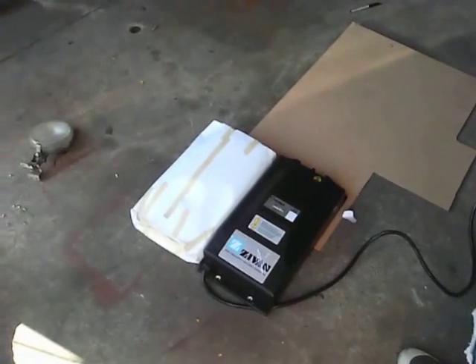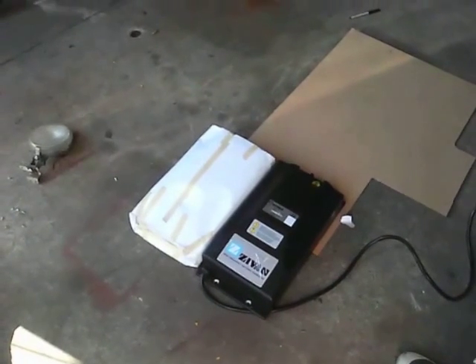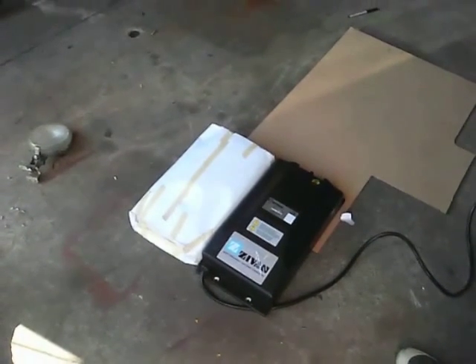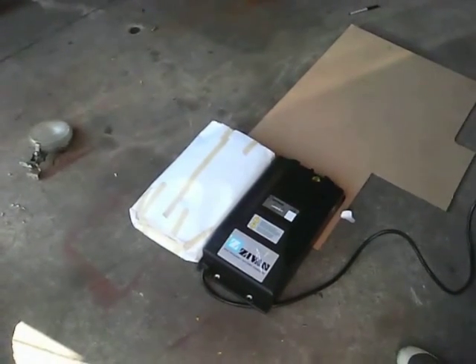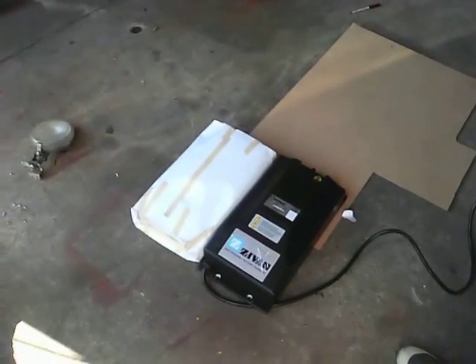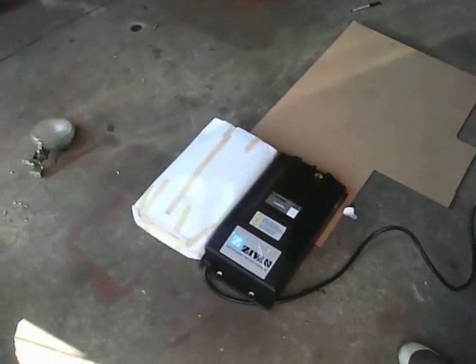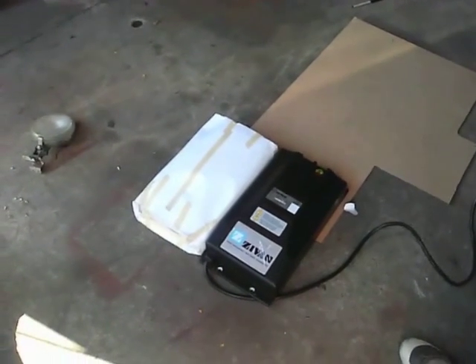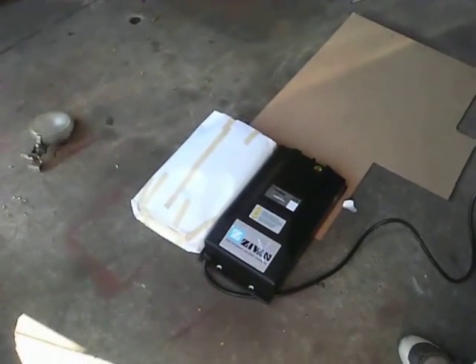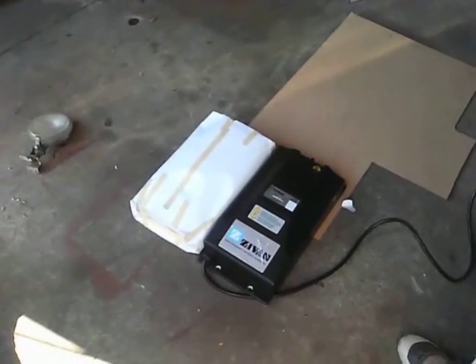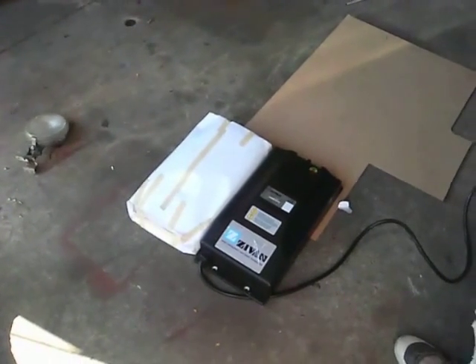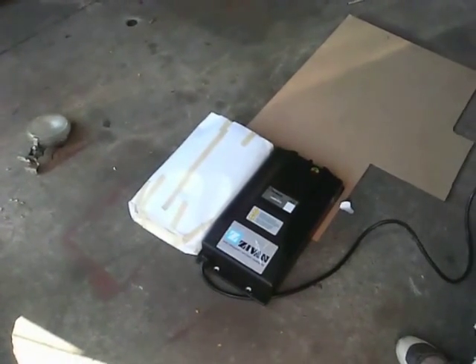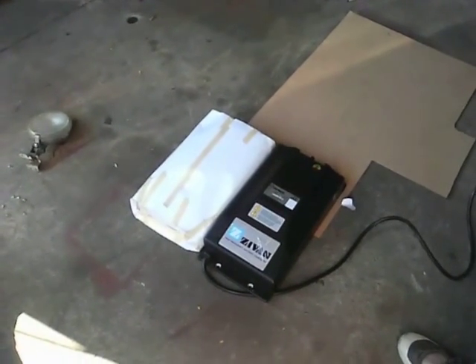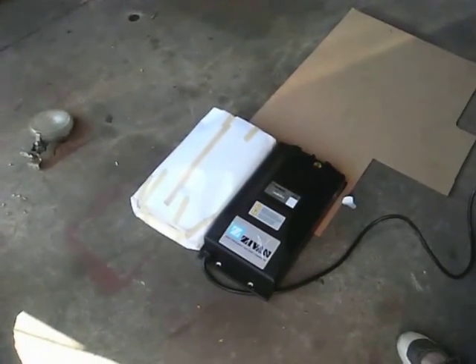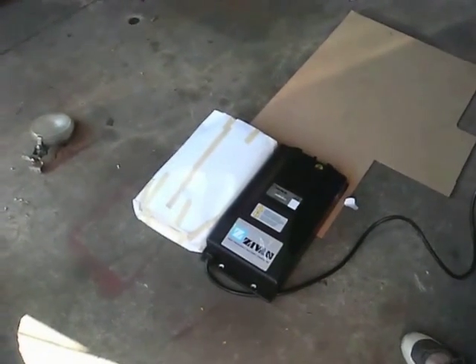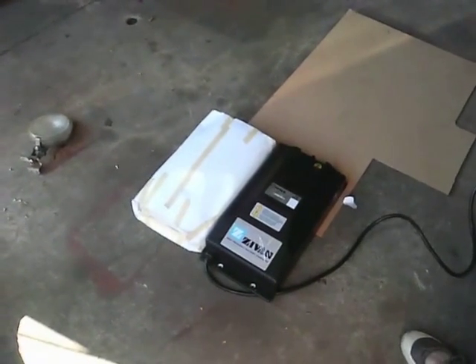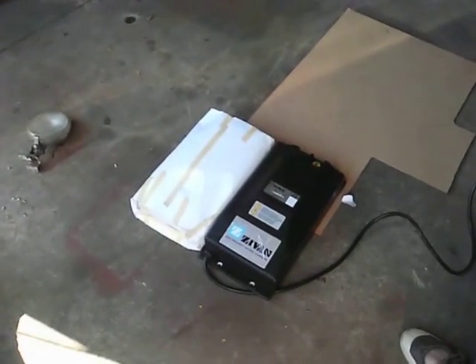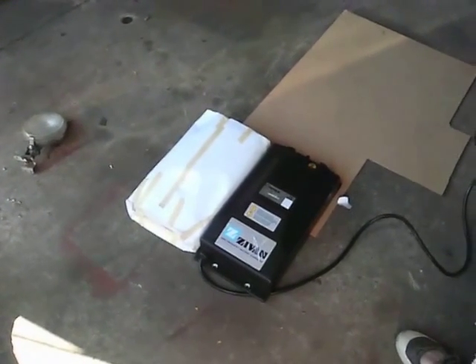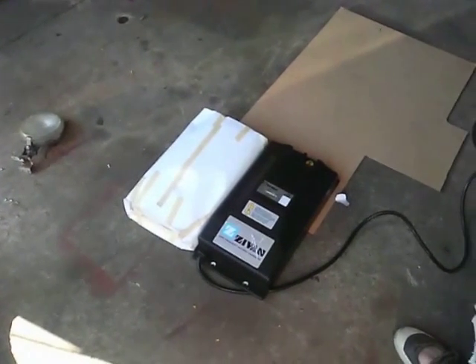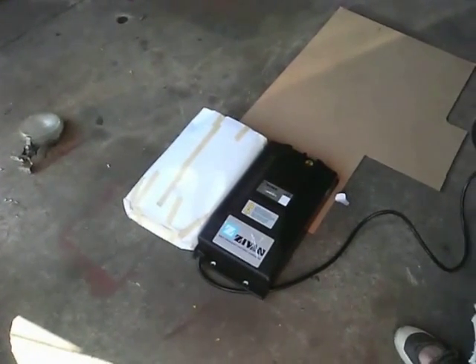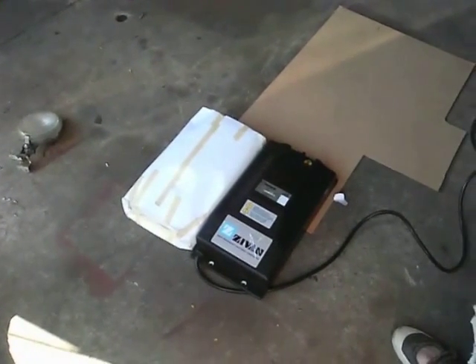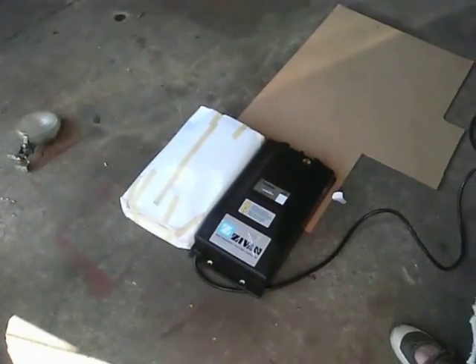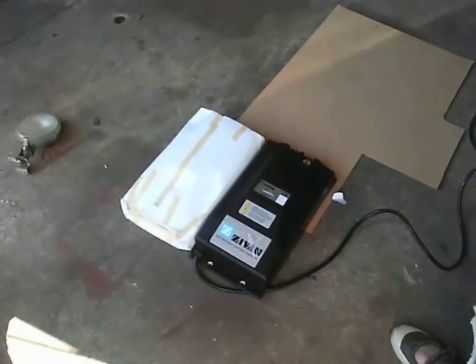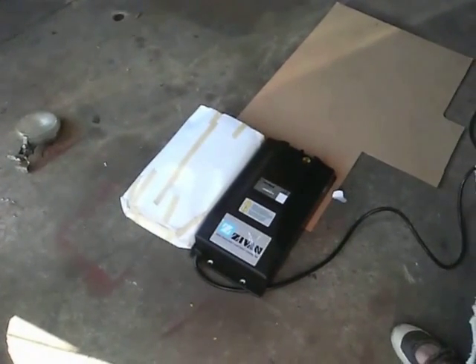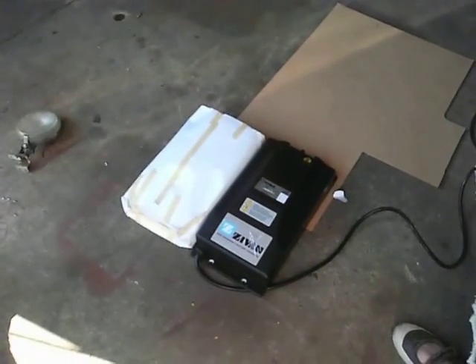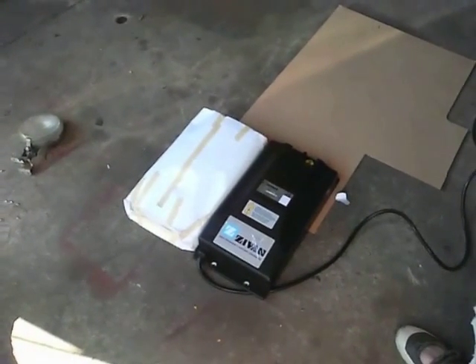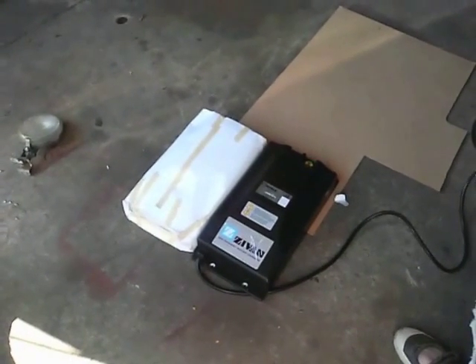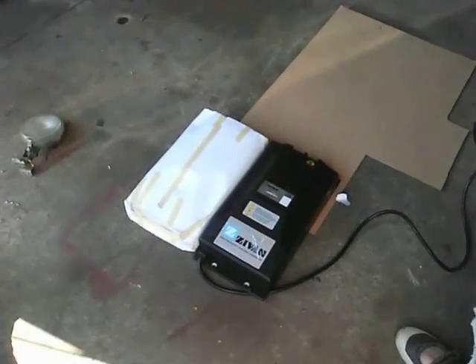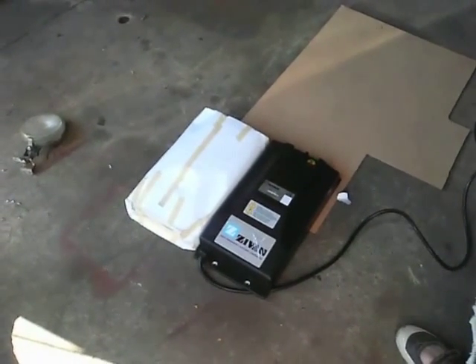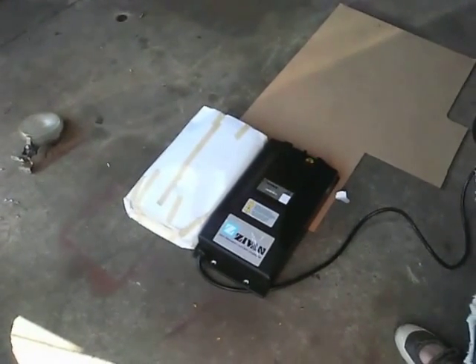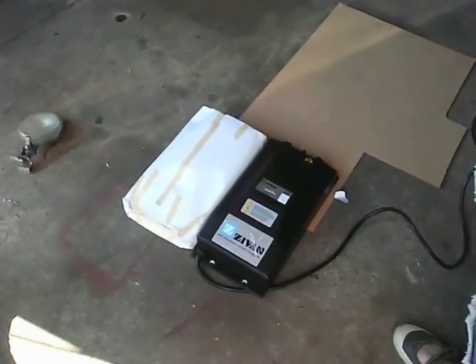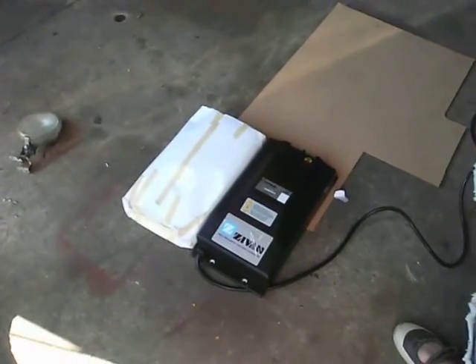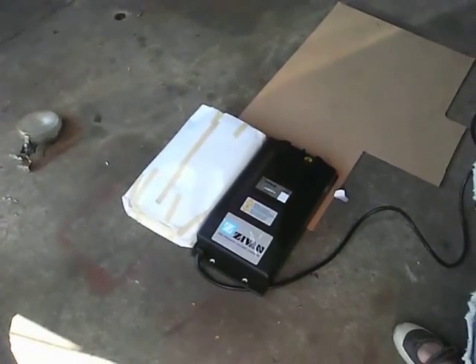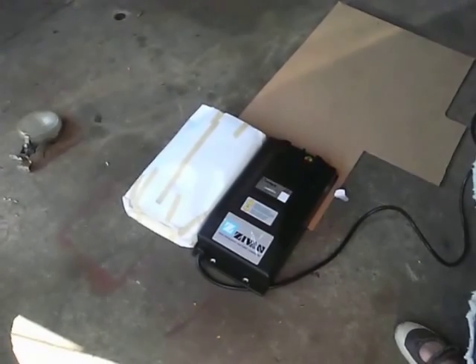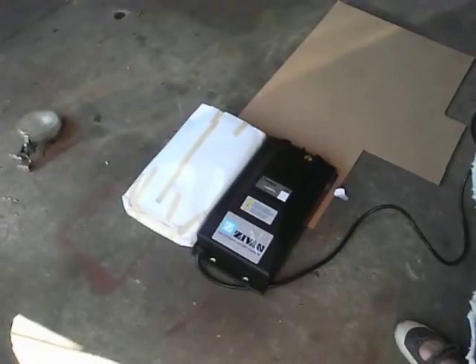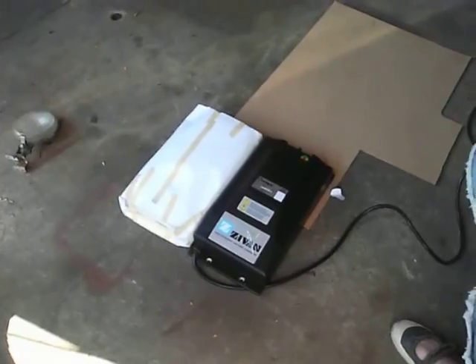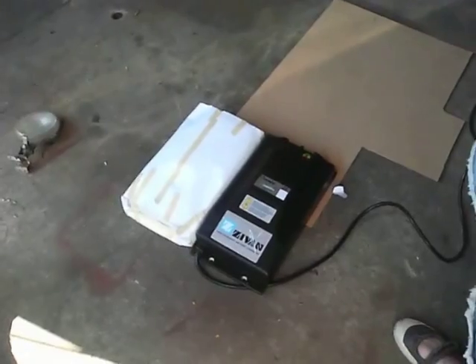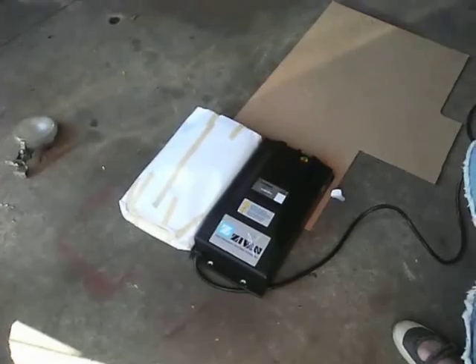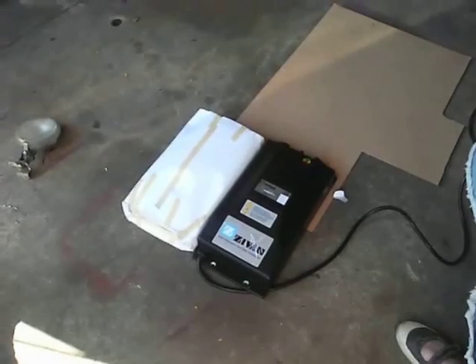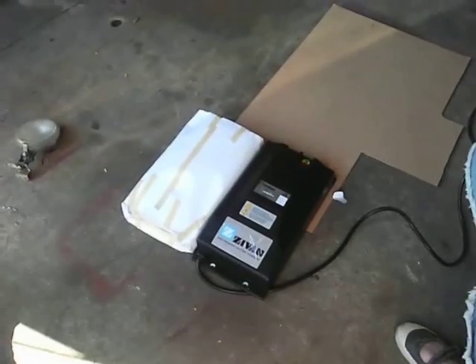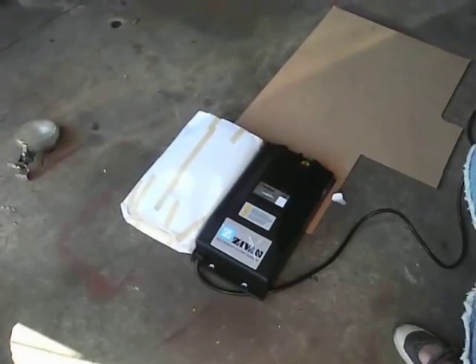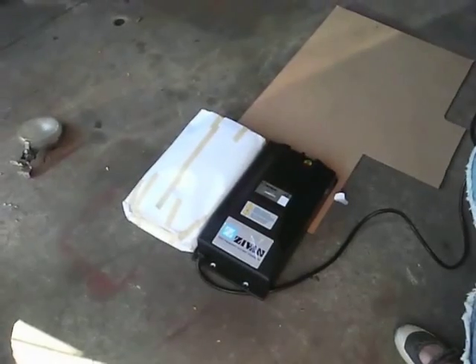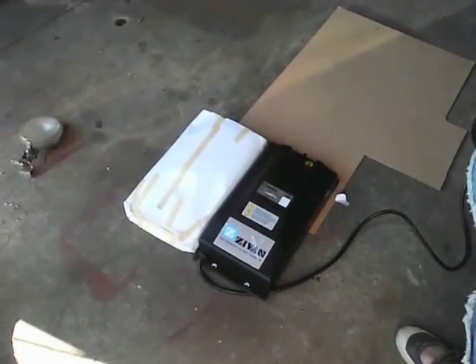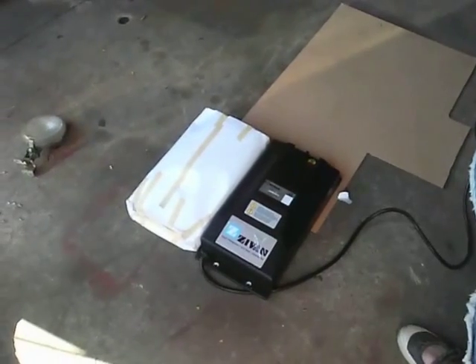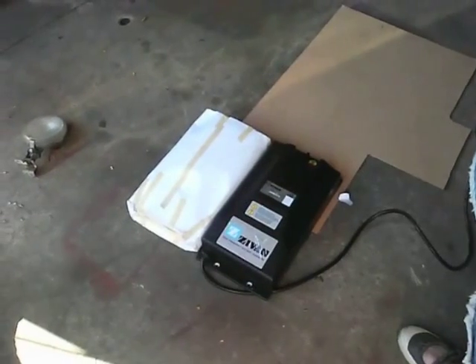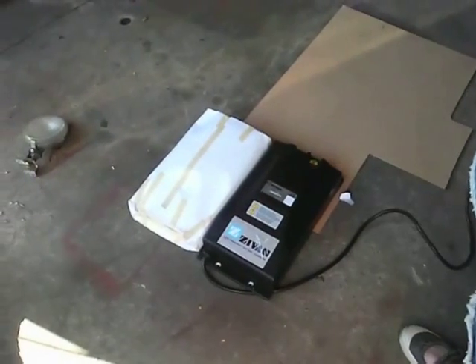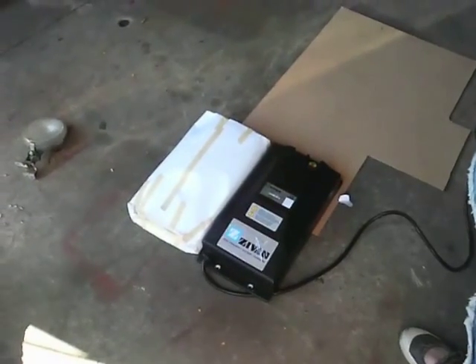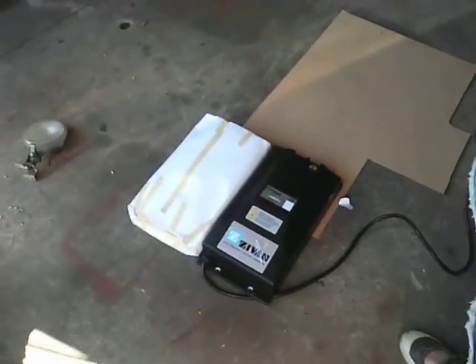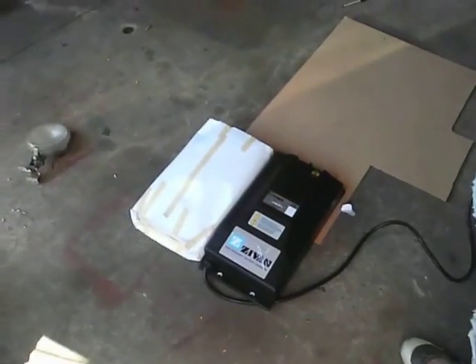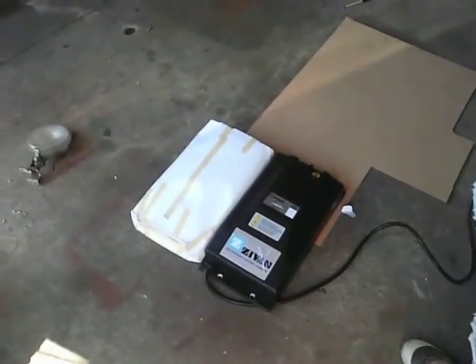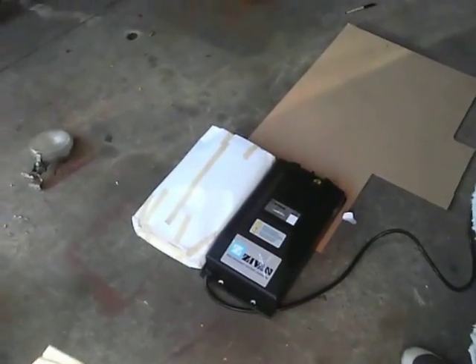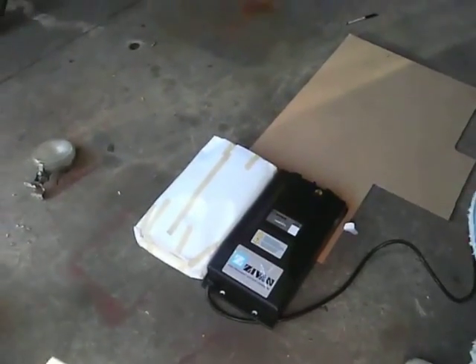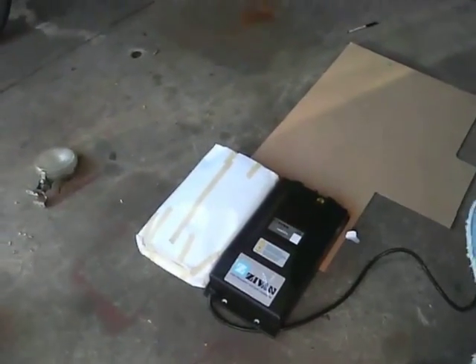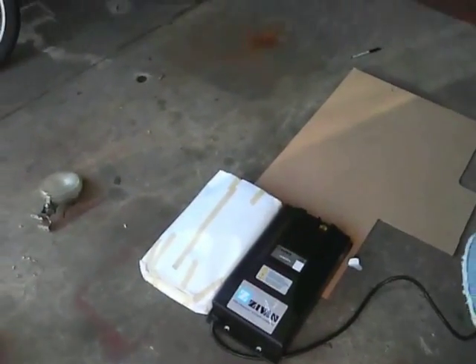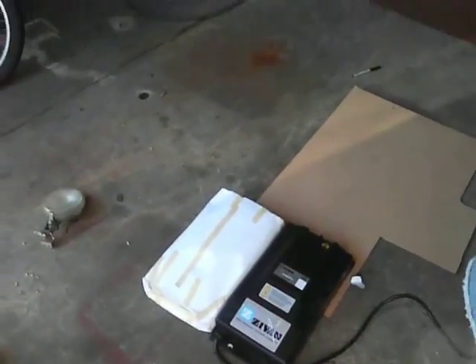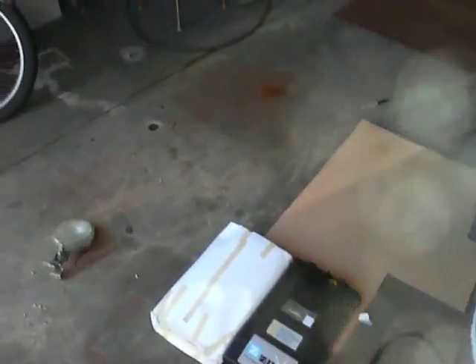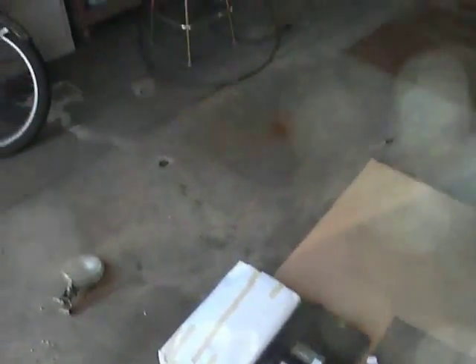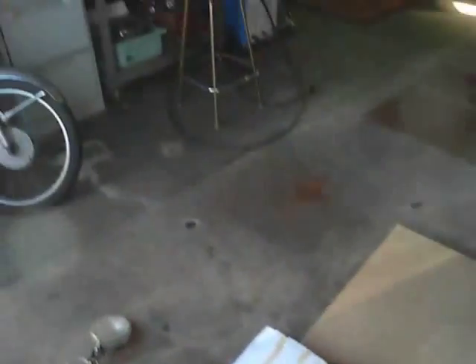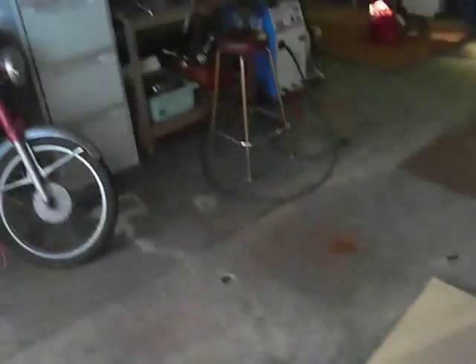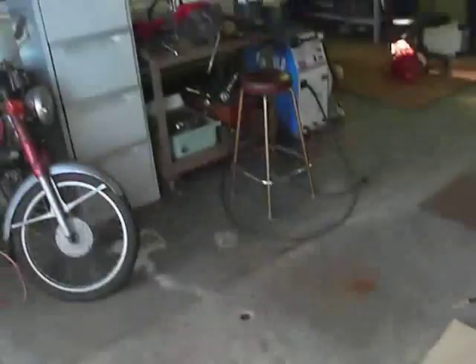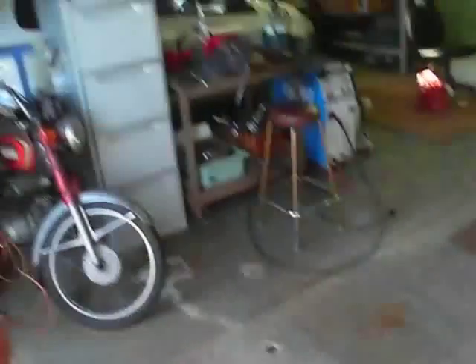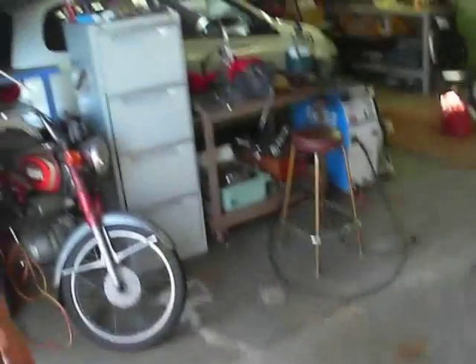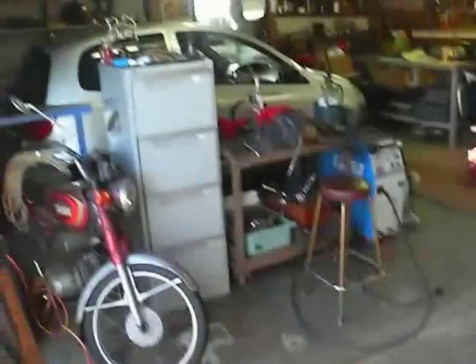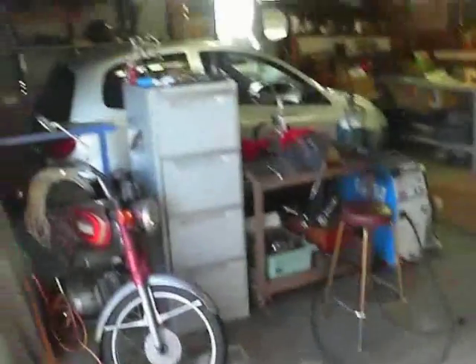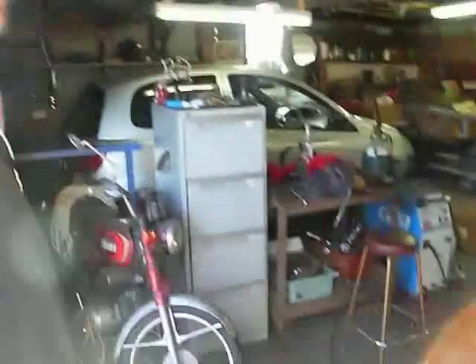Myth confirmed — it will fit. We should do more of that MythBusters thing. Myth confirmed, I think.